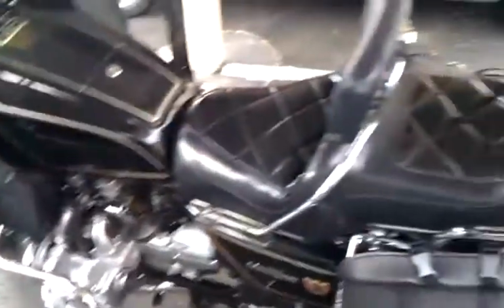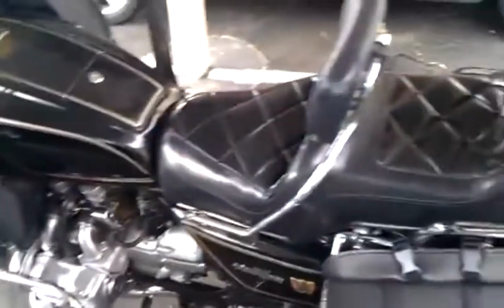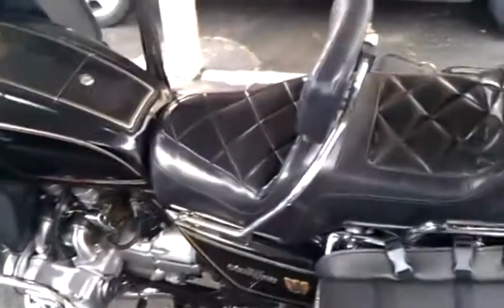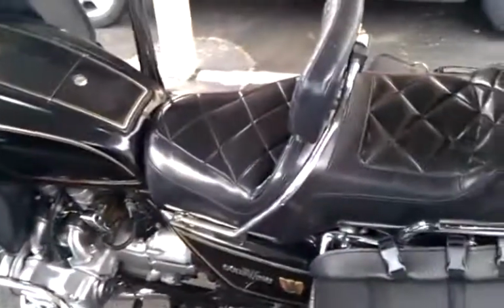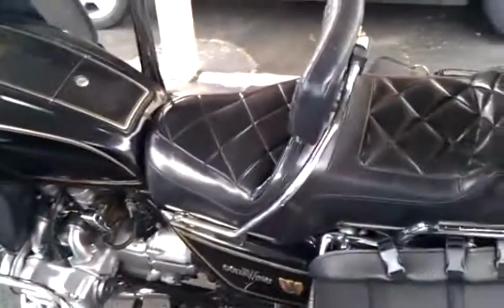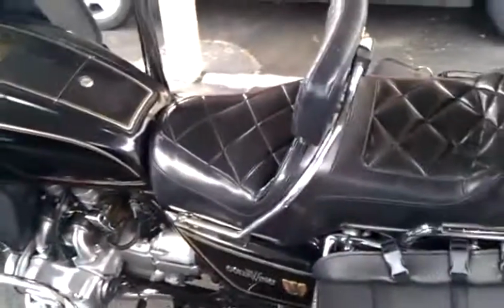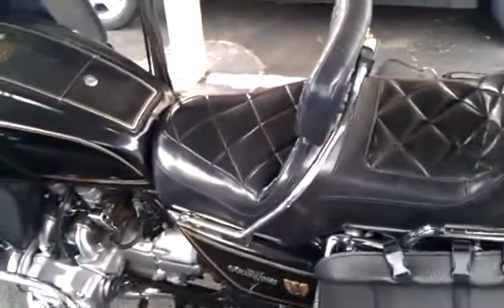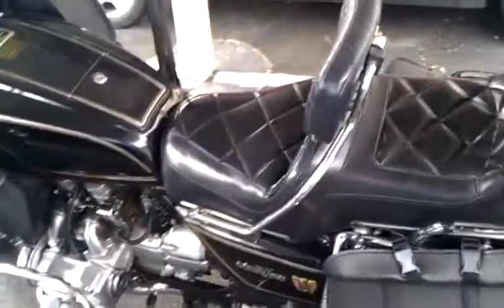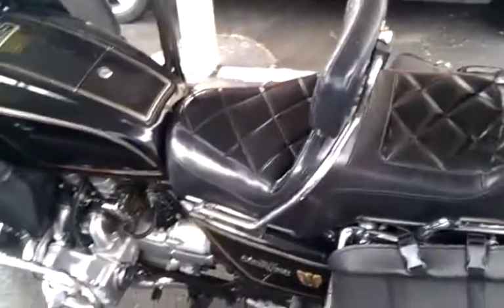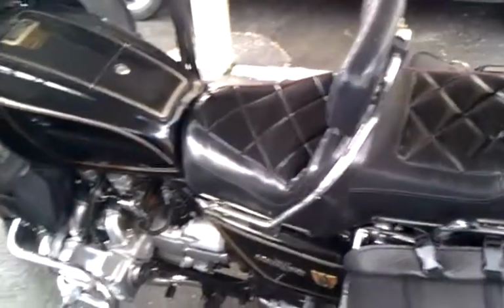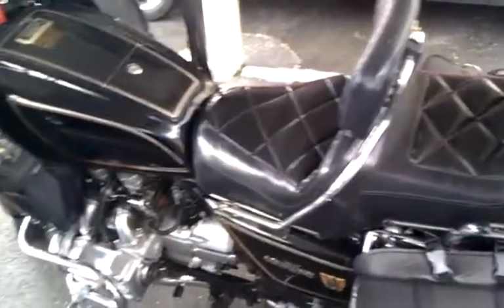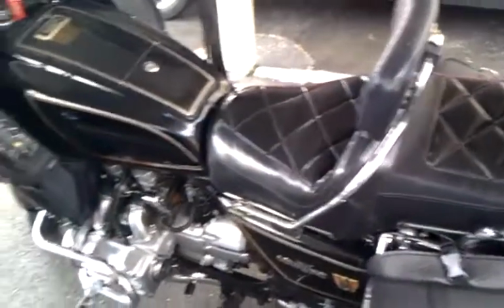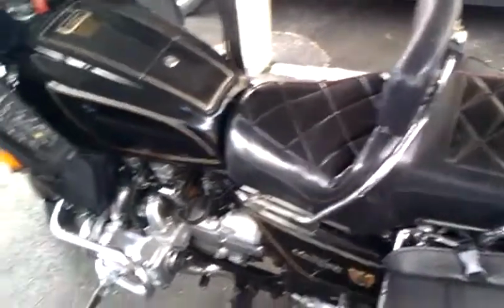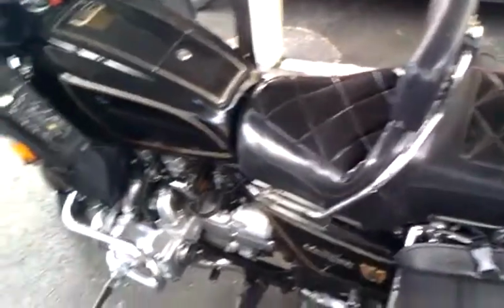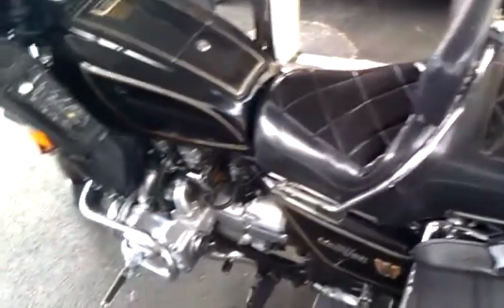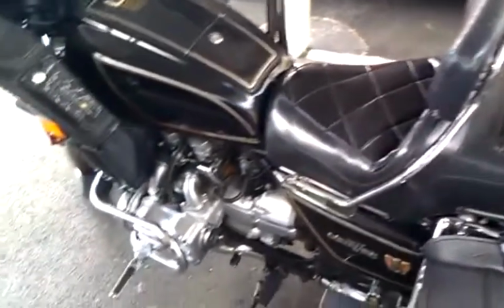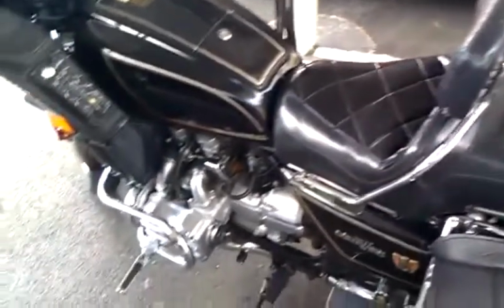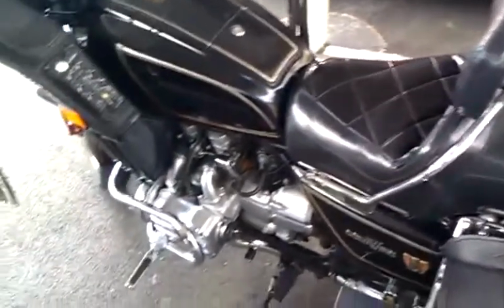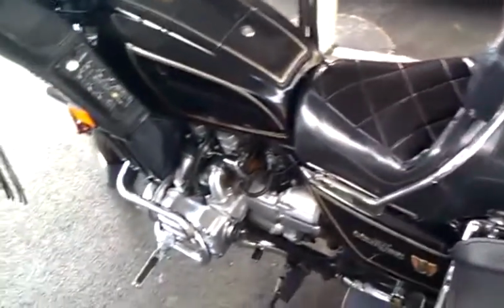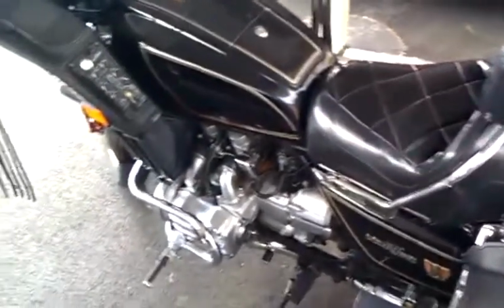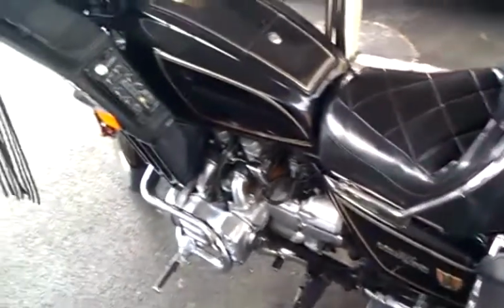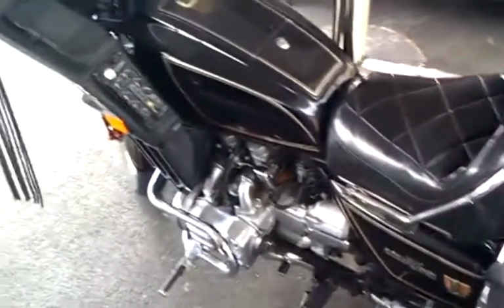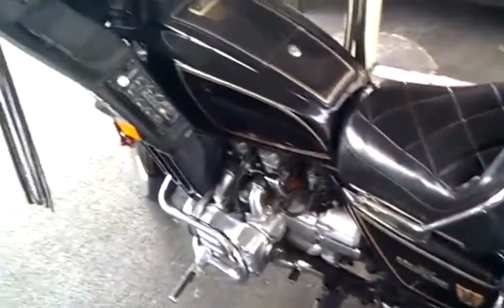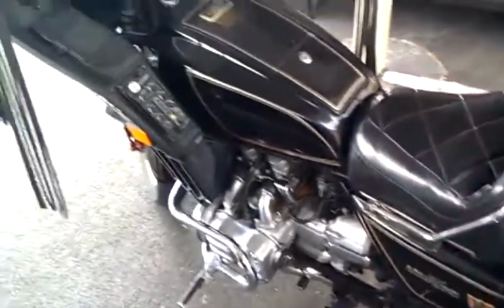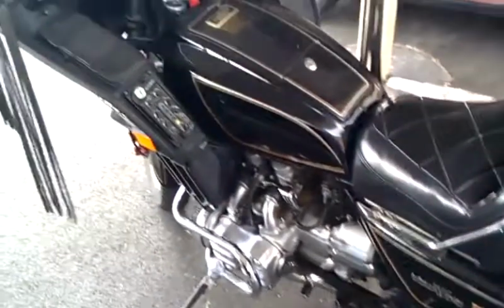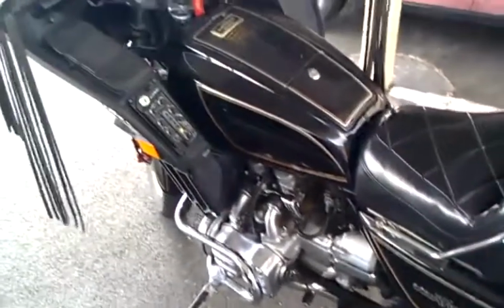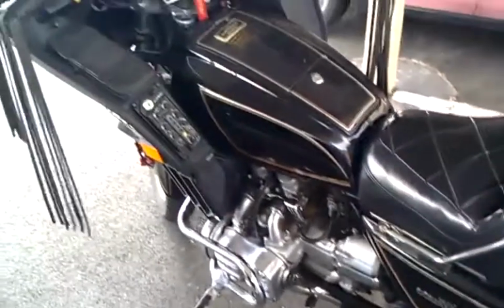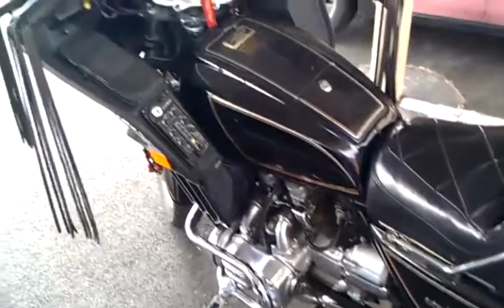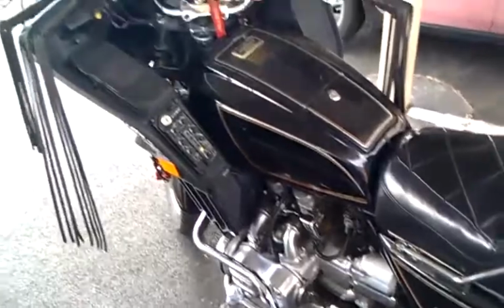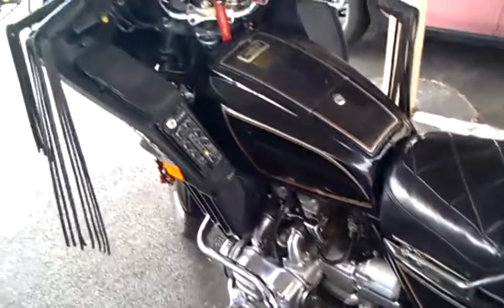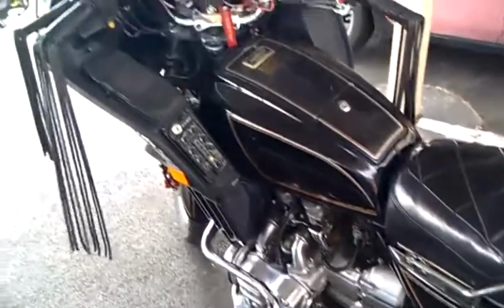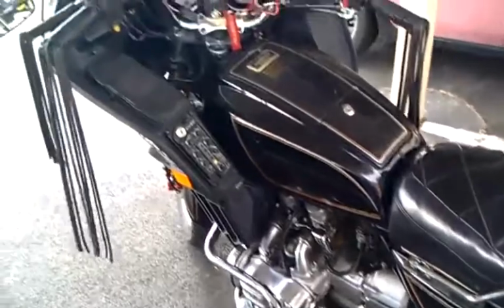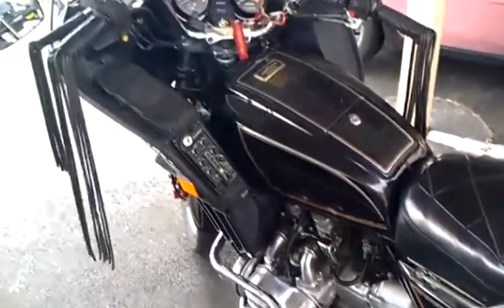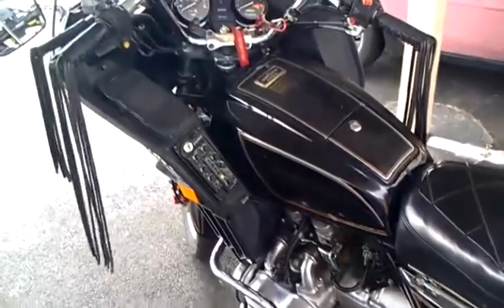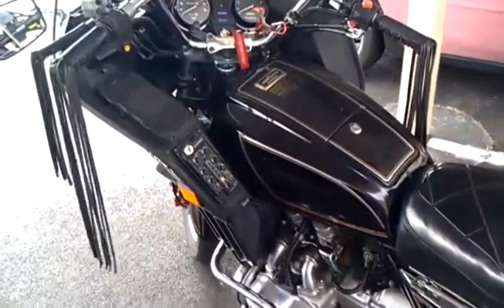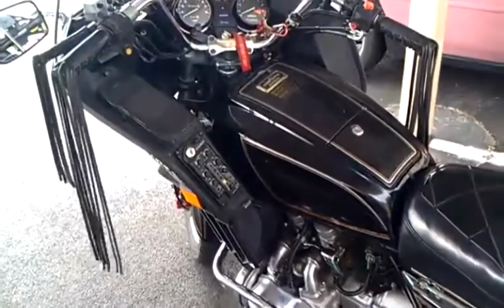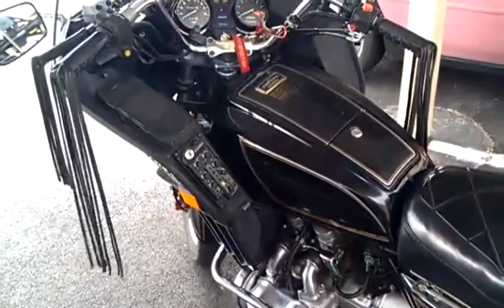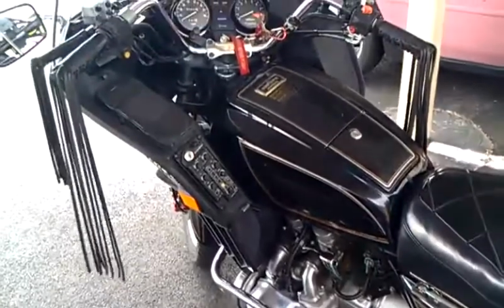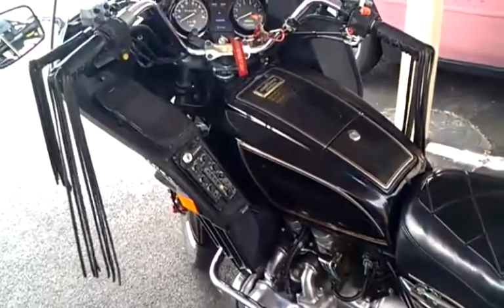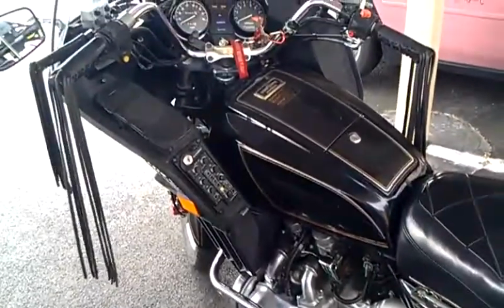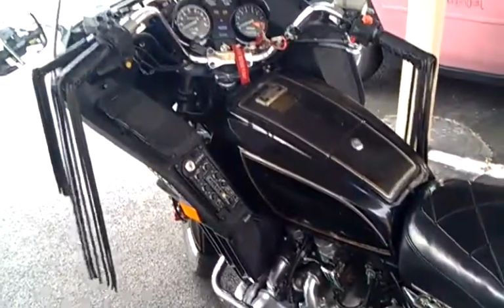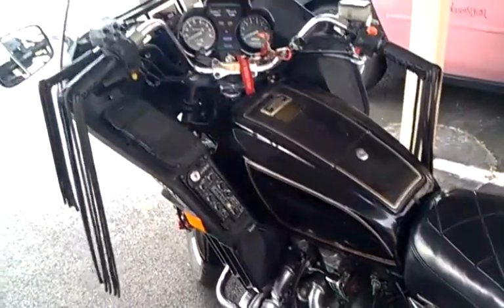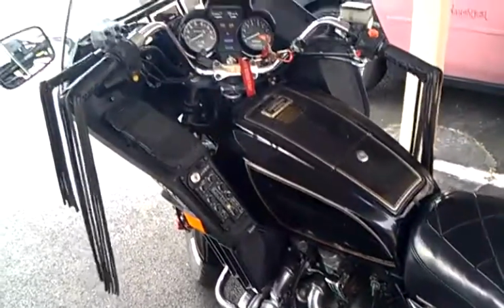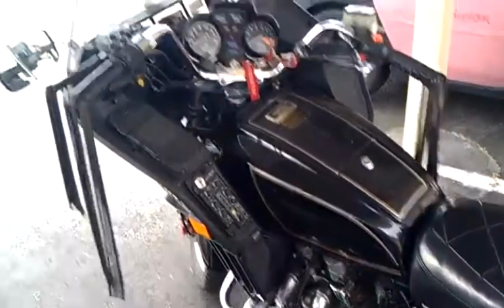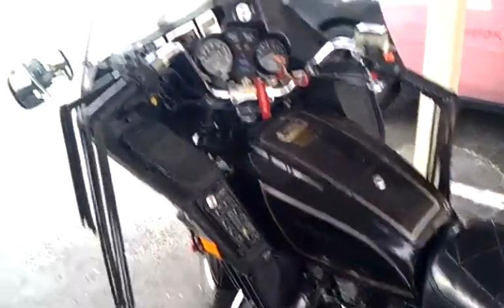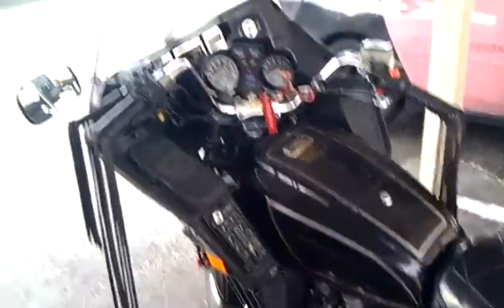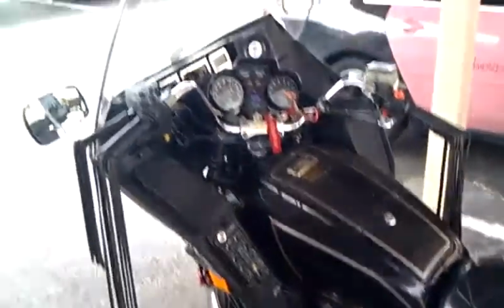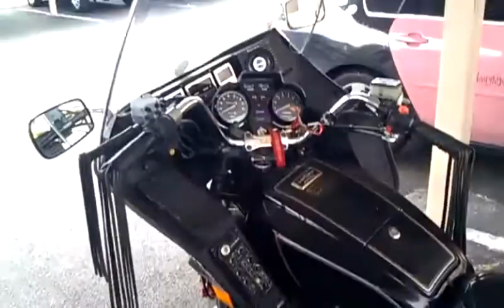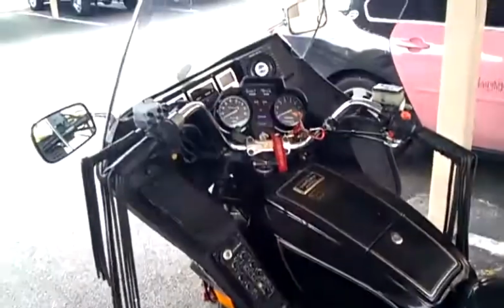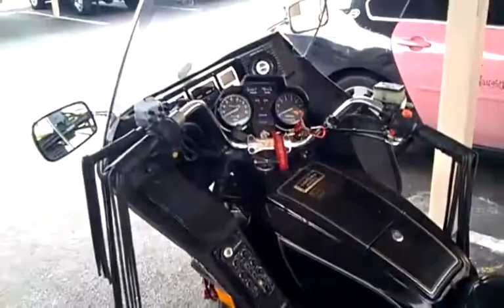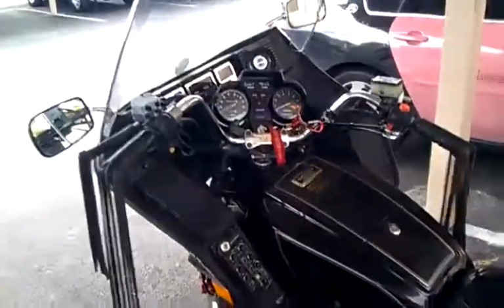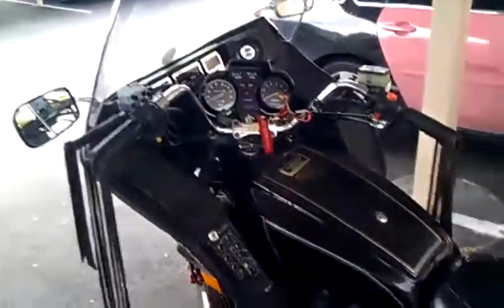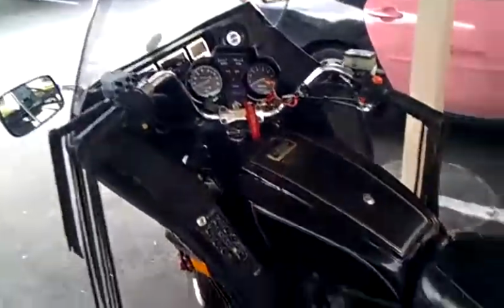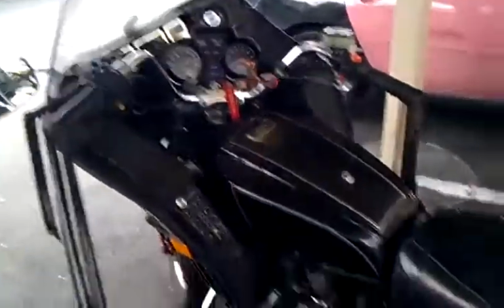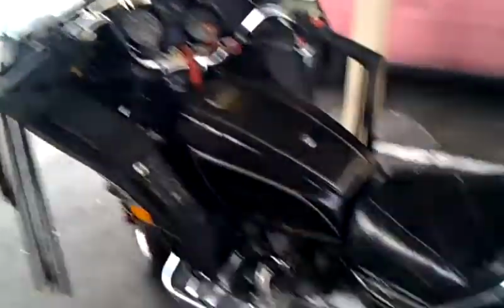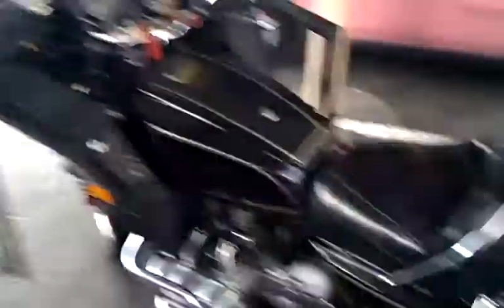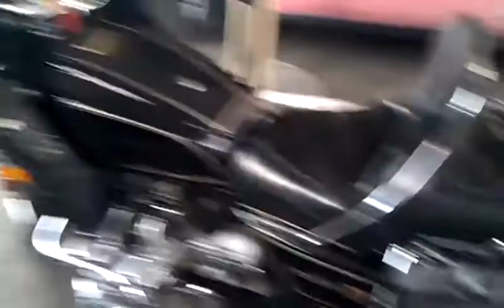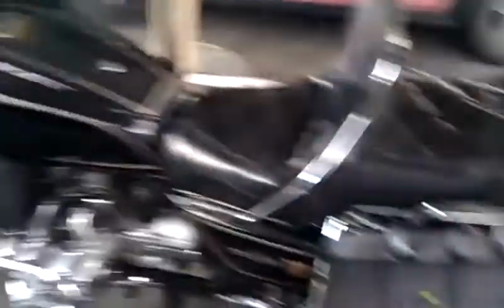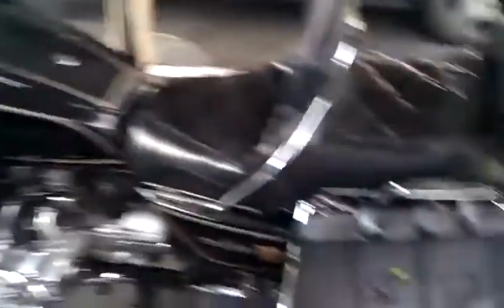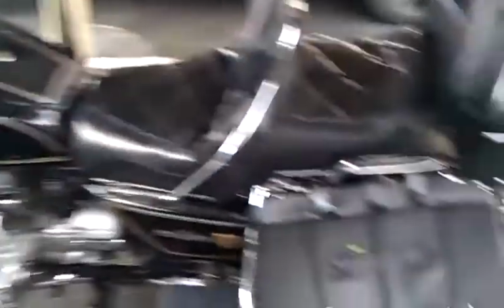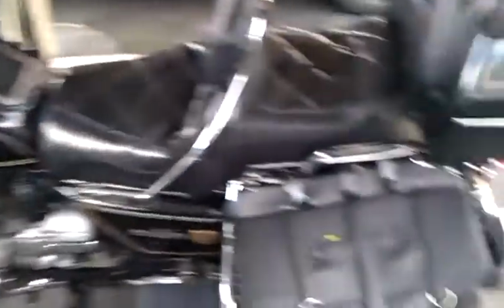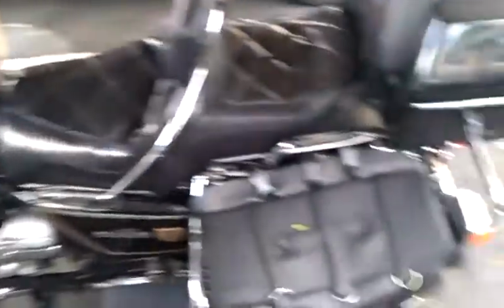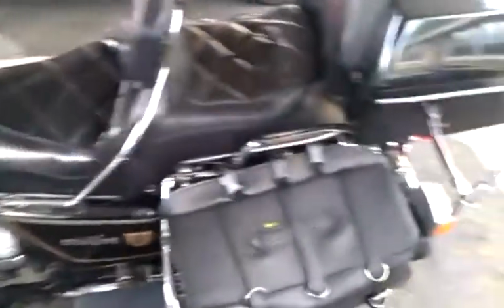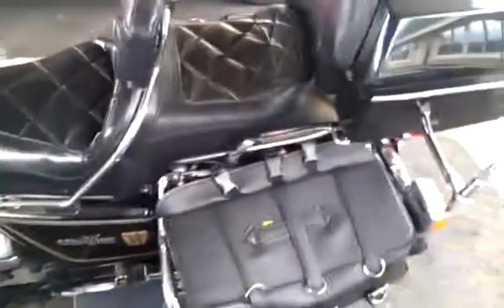Lots of the other guys have videos of their bikes running and I always wondered what mine sounded like, so go ahead and start it up.